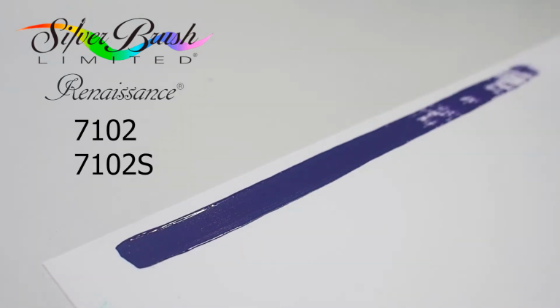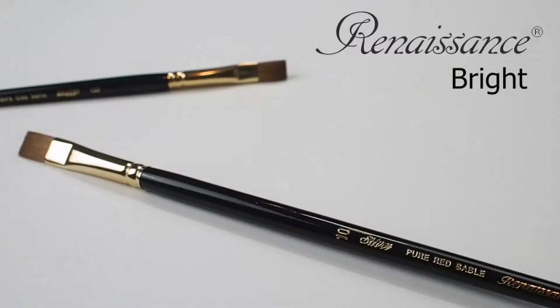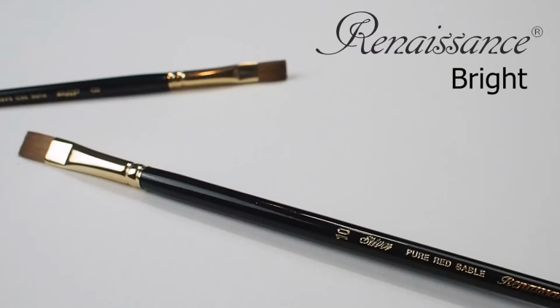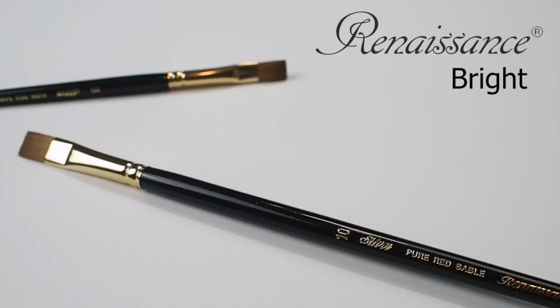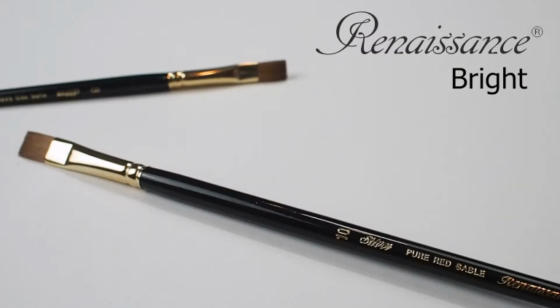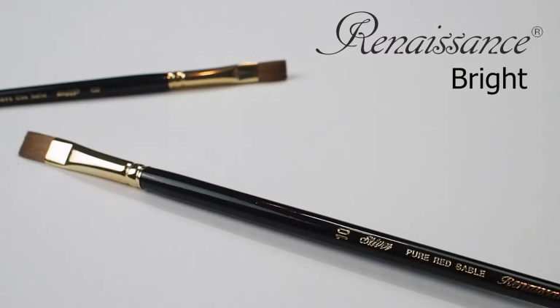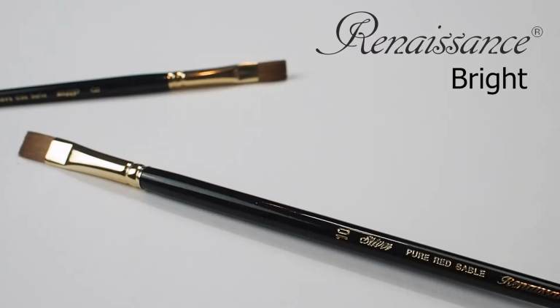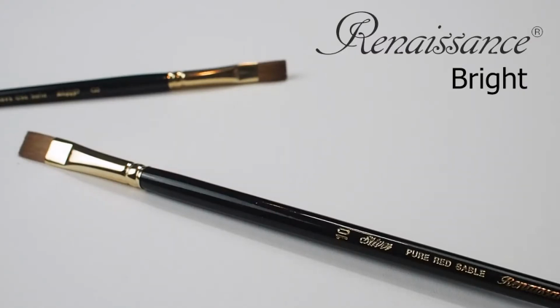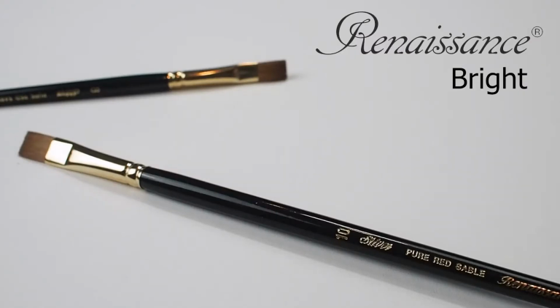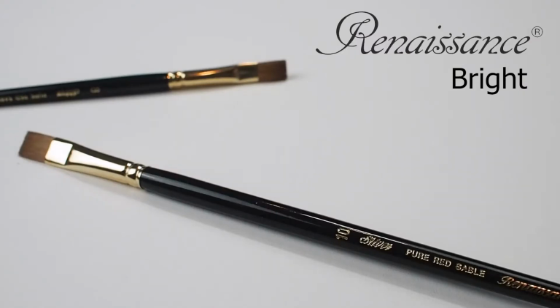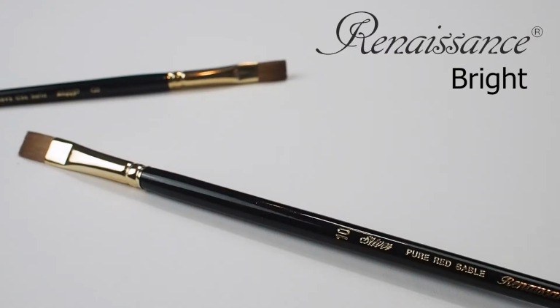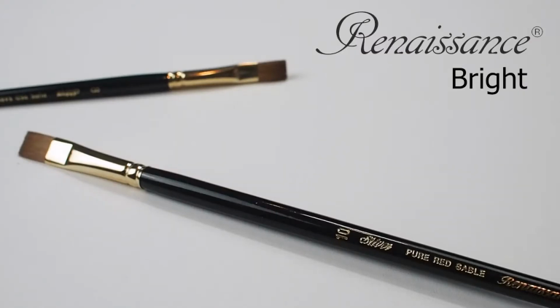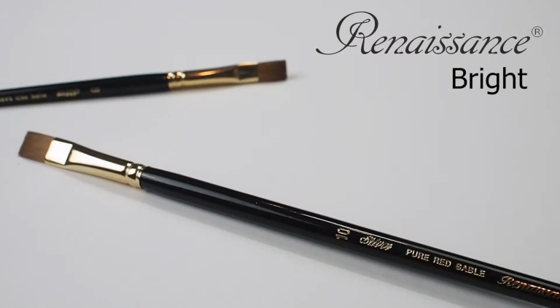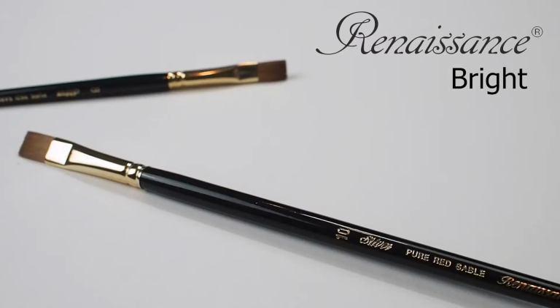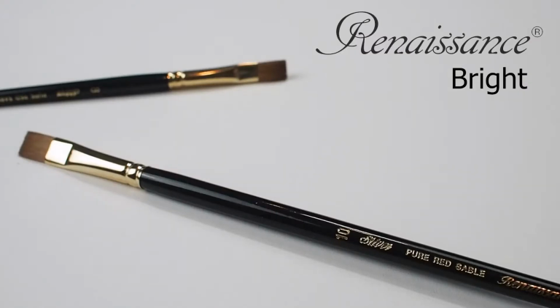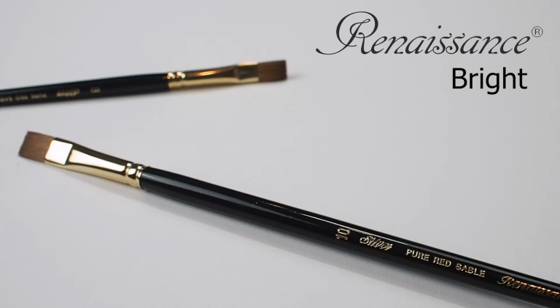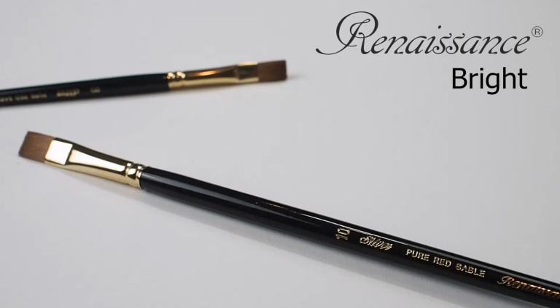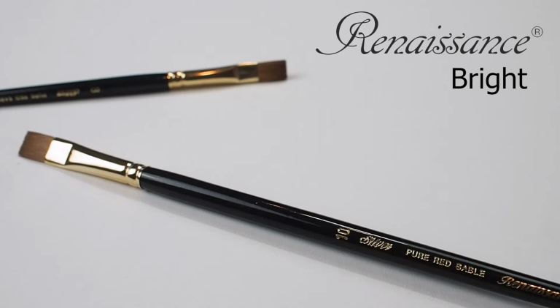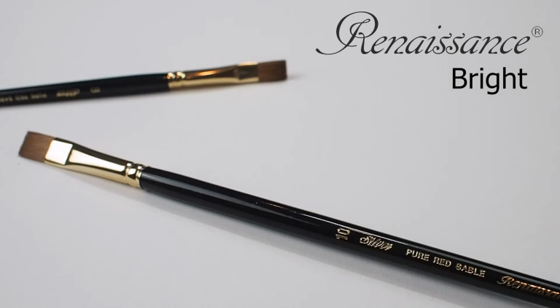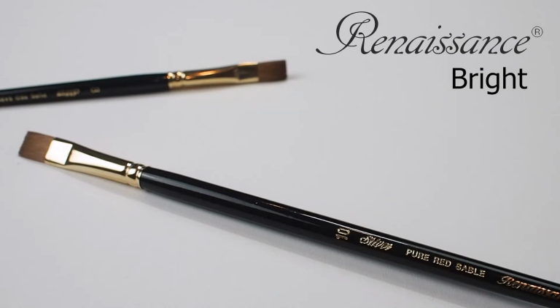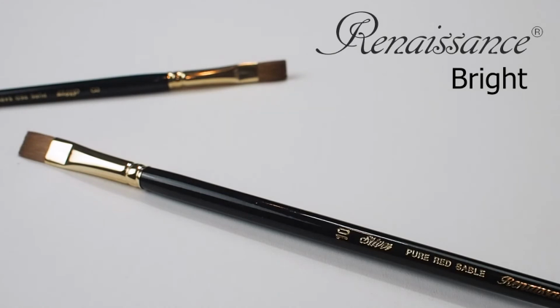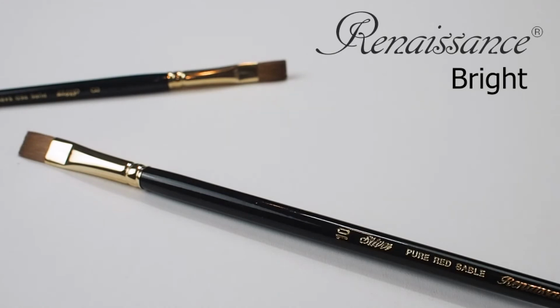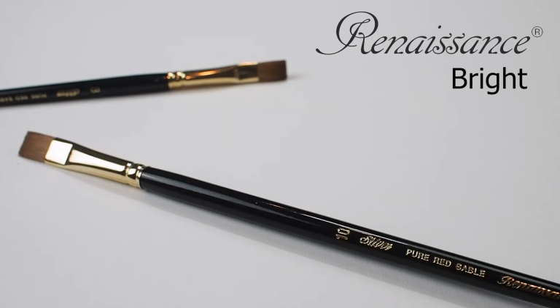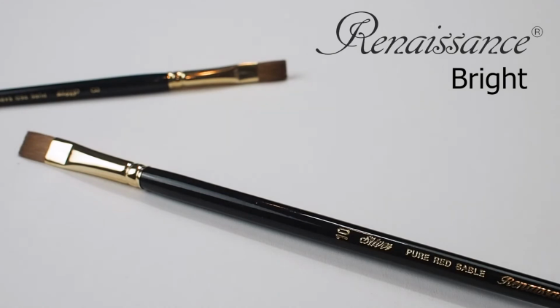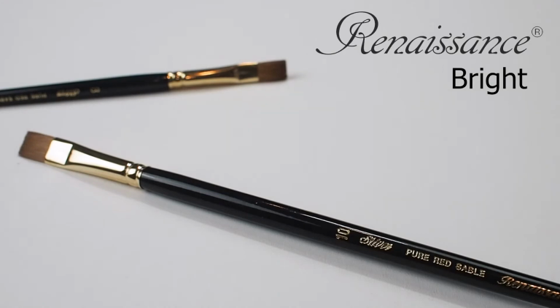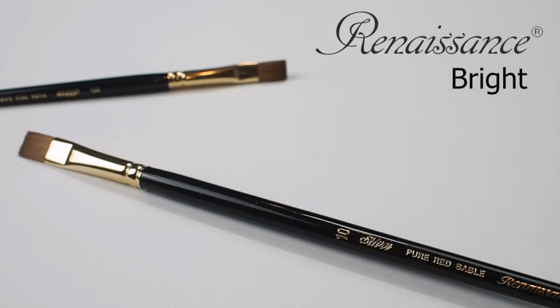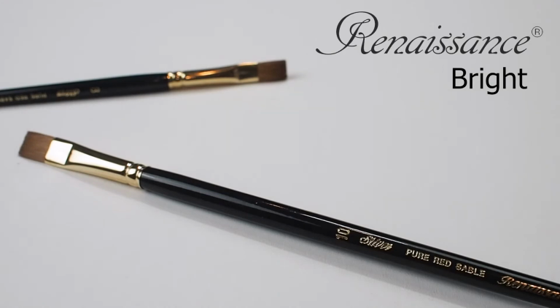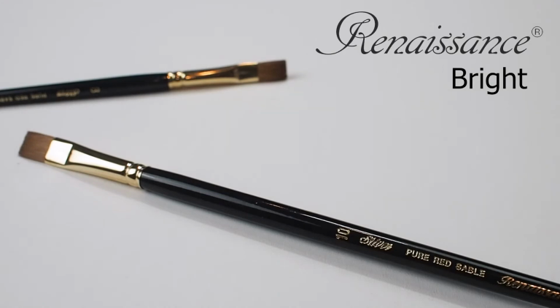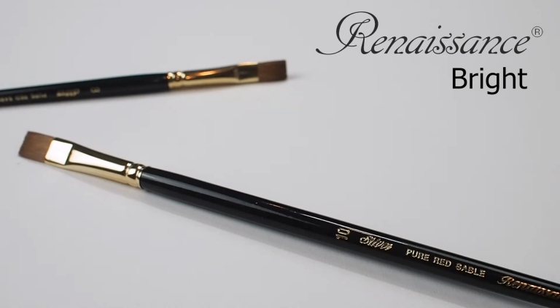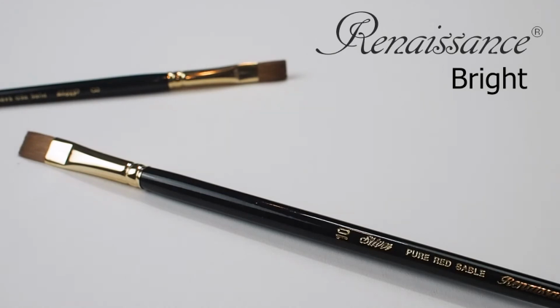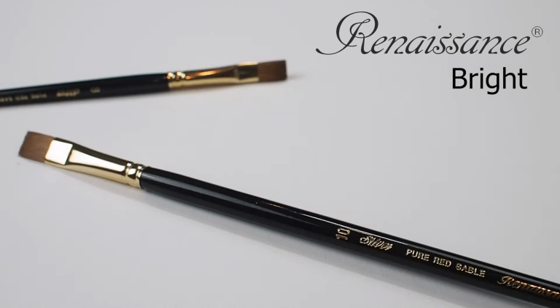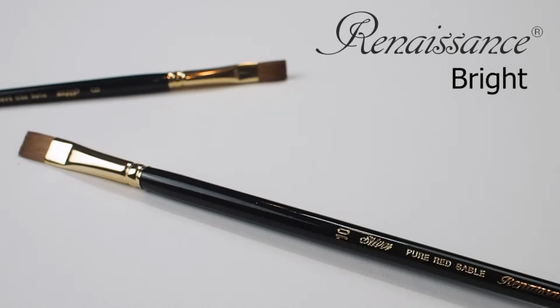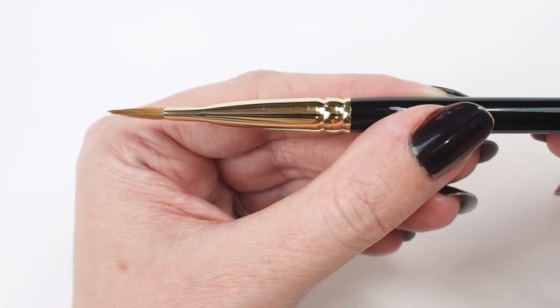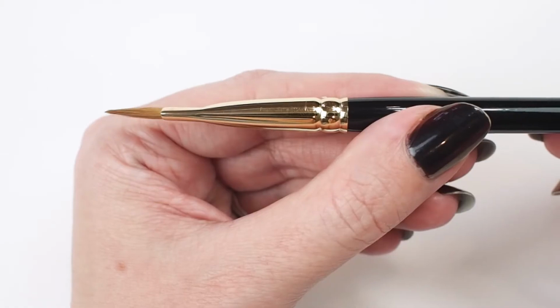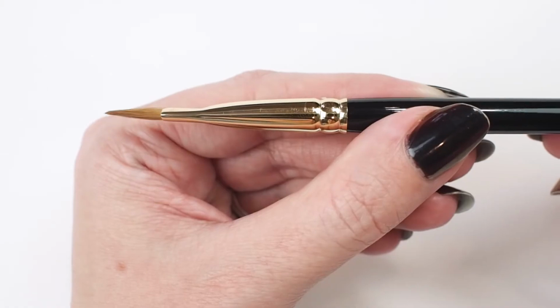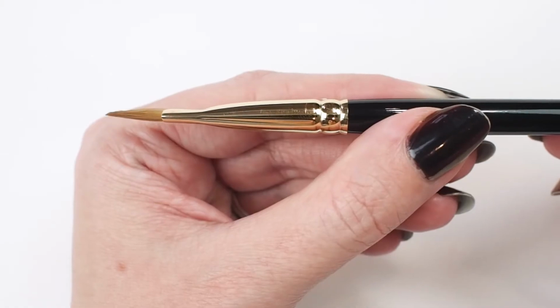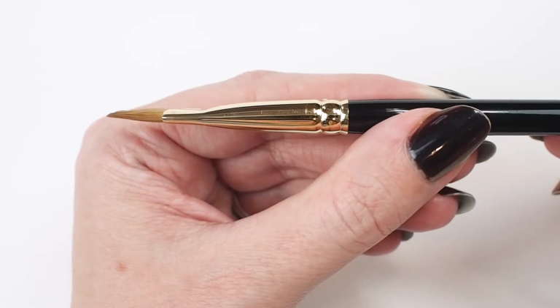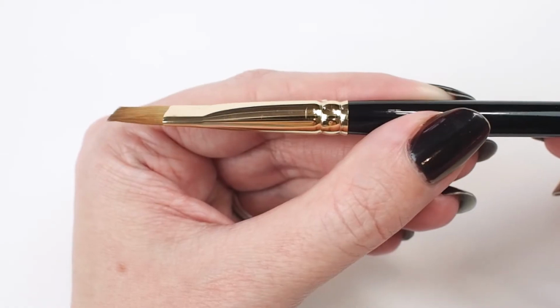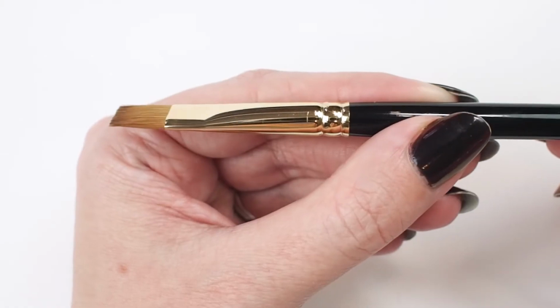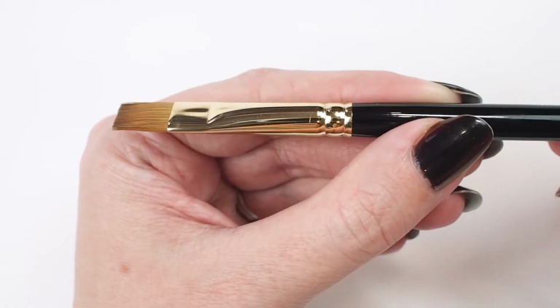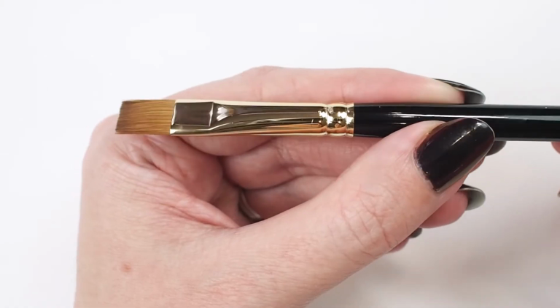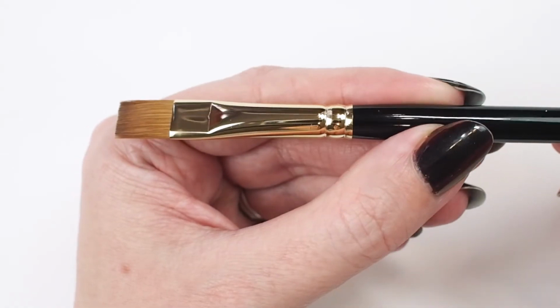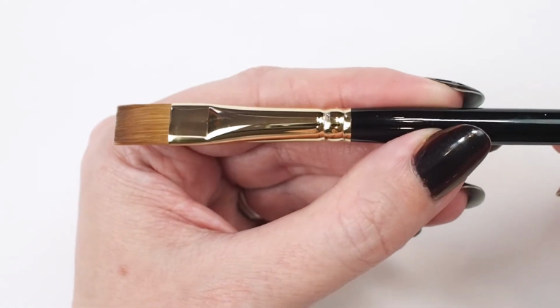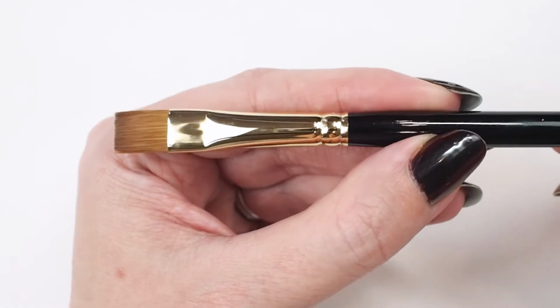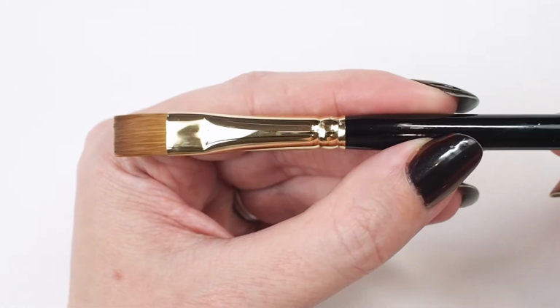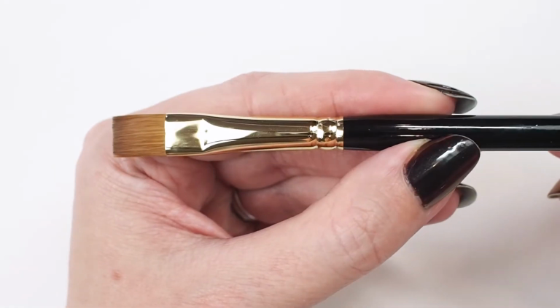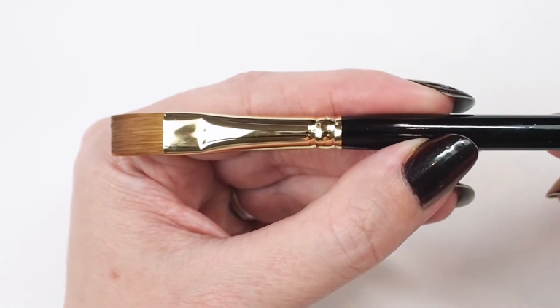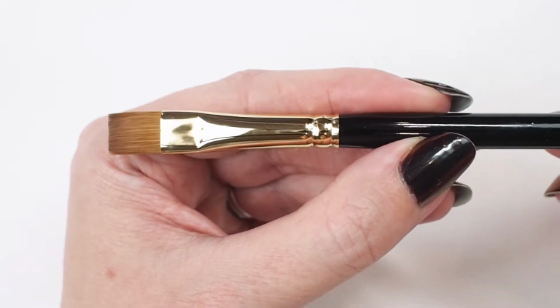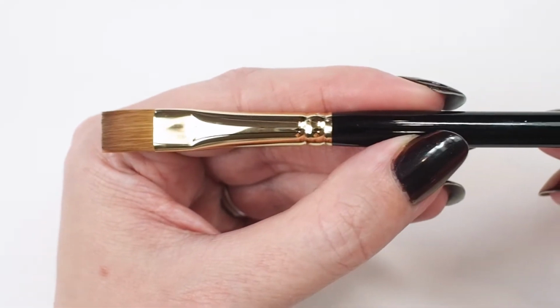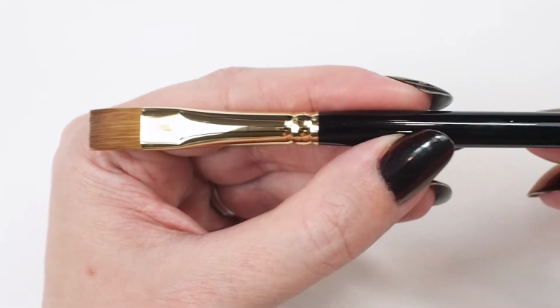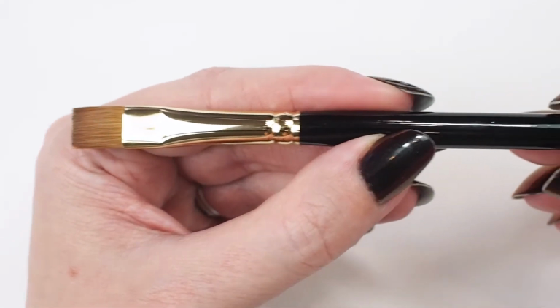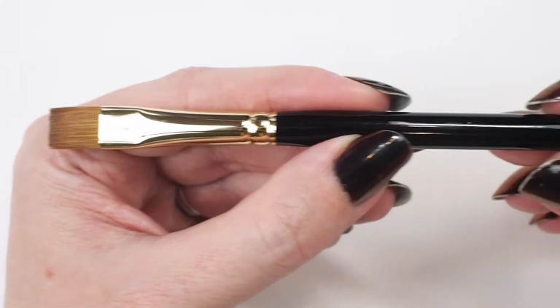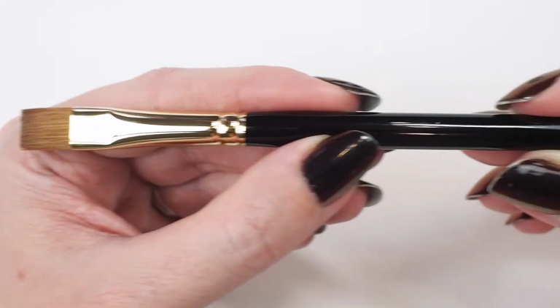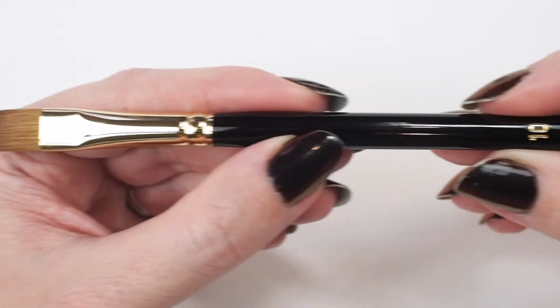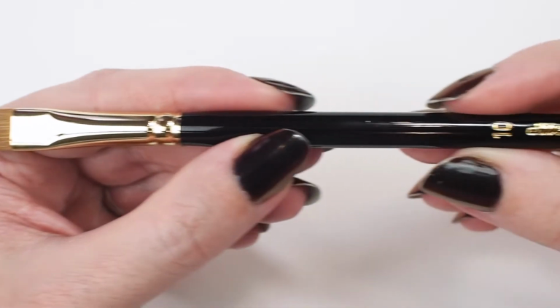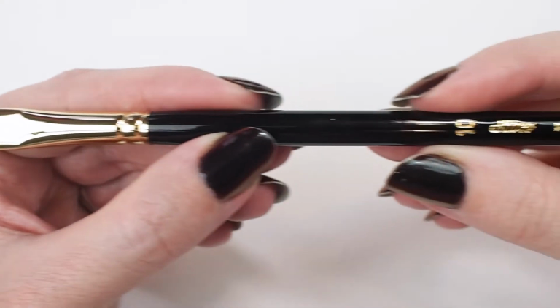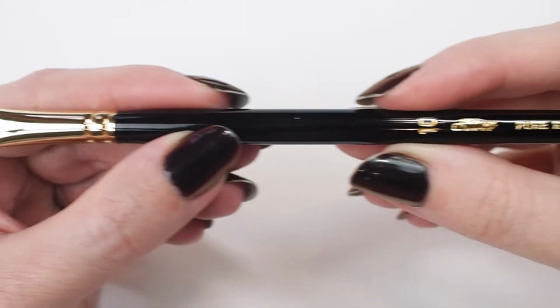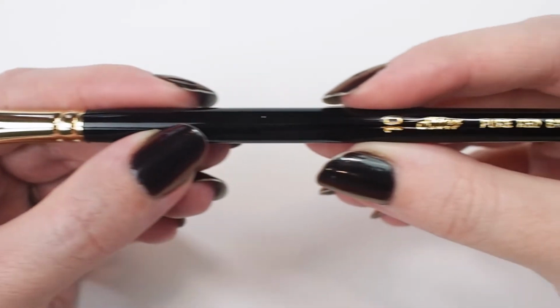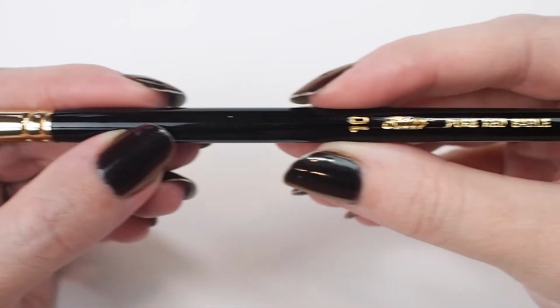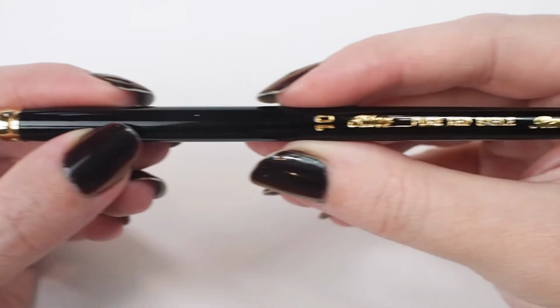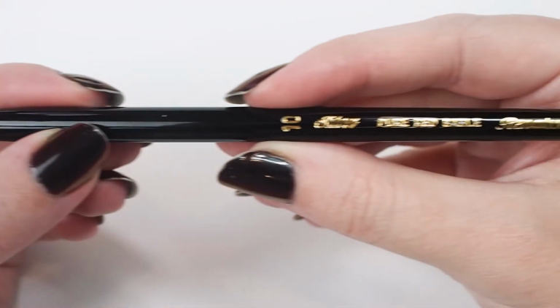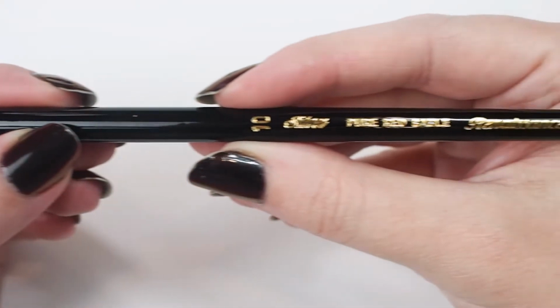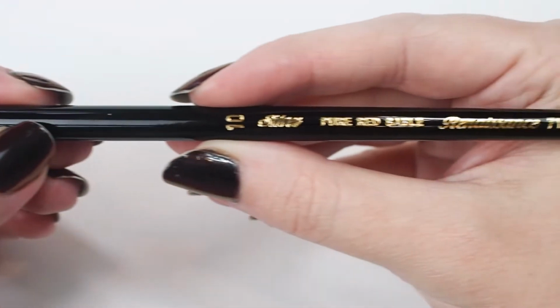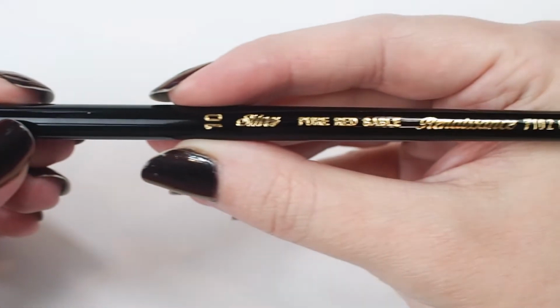Check out the Silver Renaissance Bright. This brush is available in long and short handle in a range of sizes.